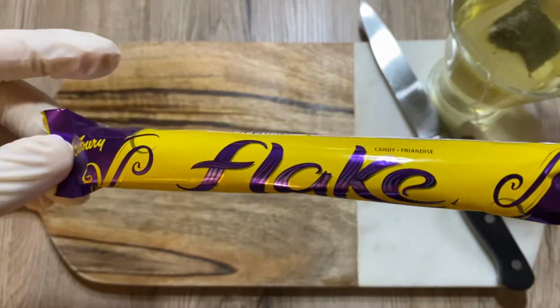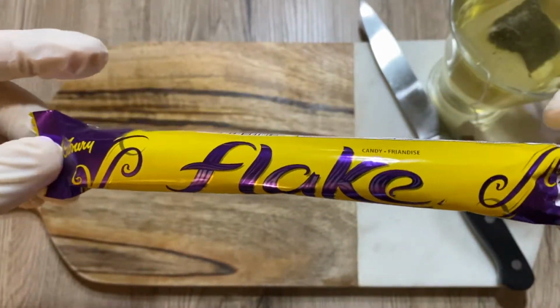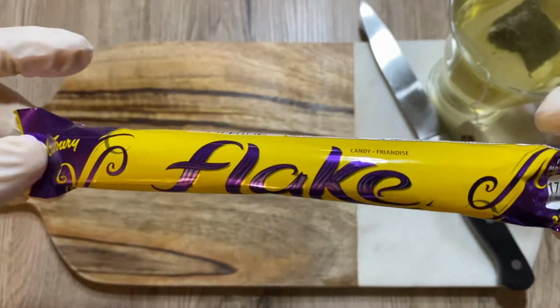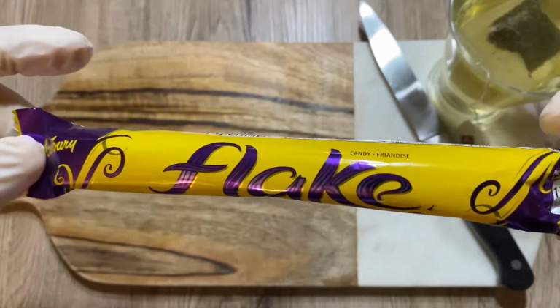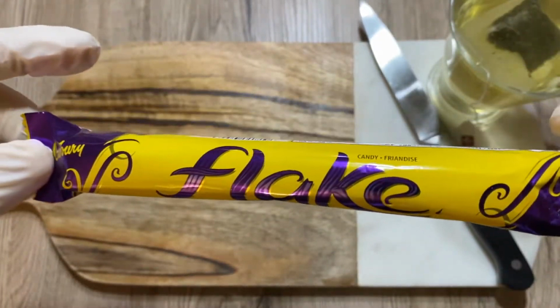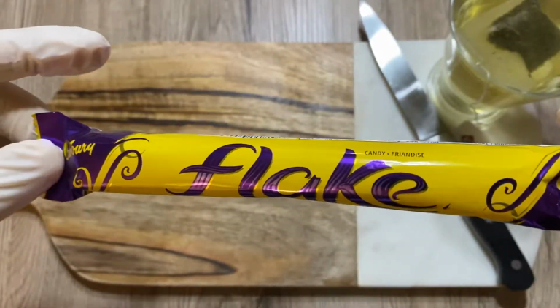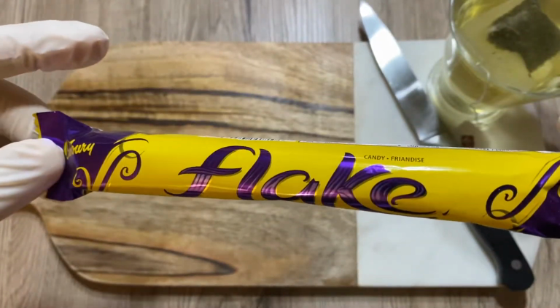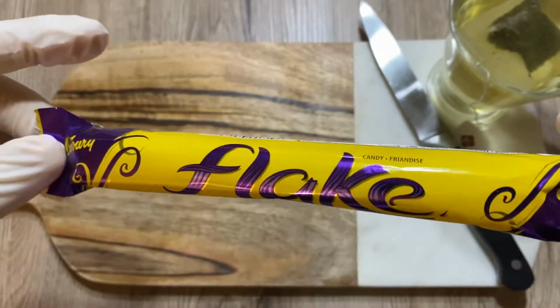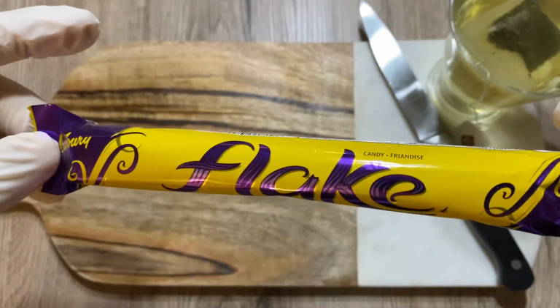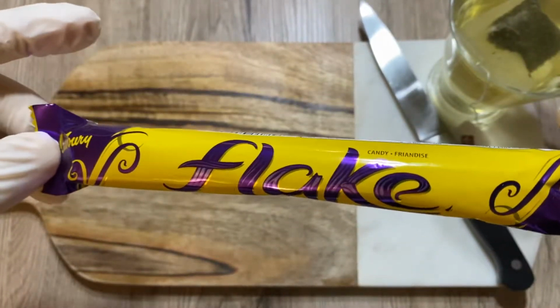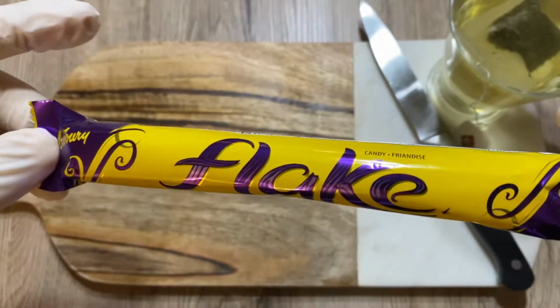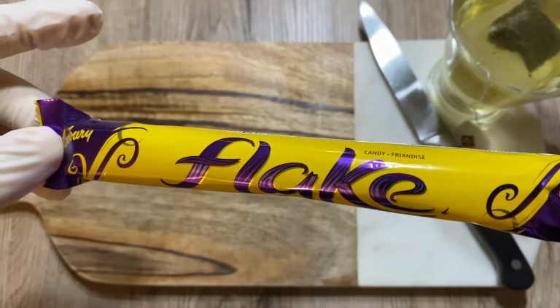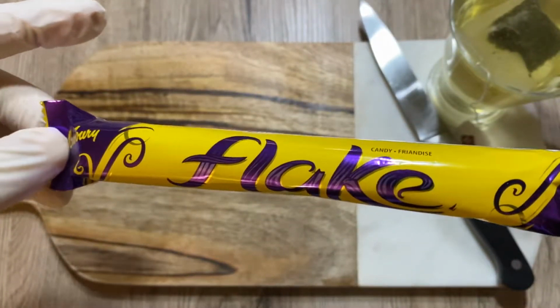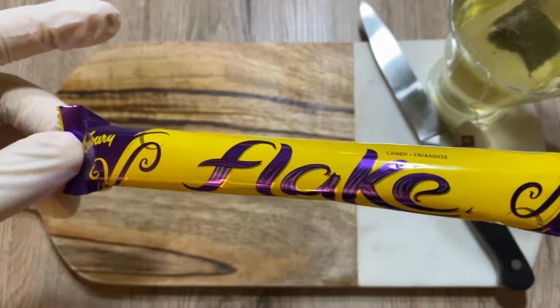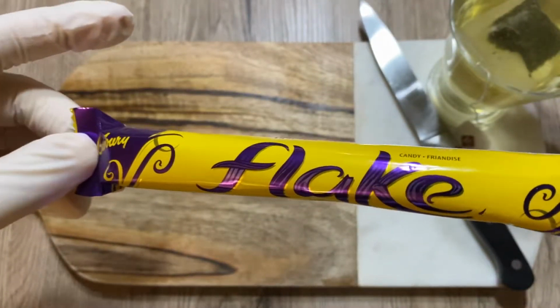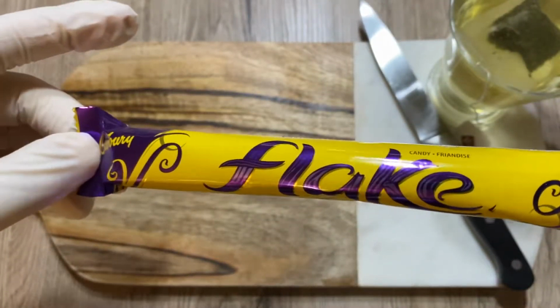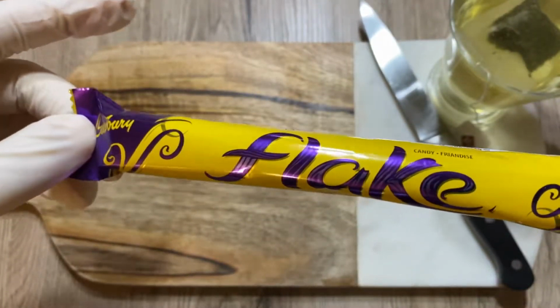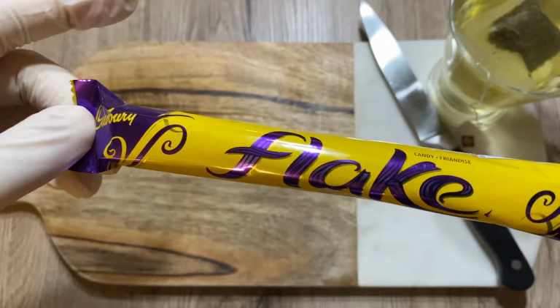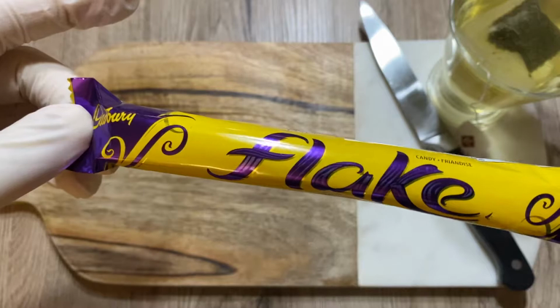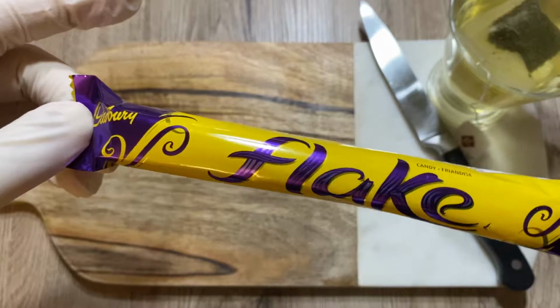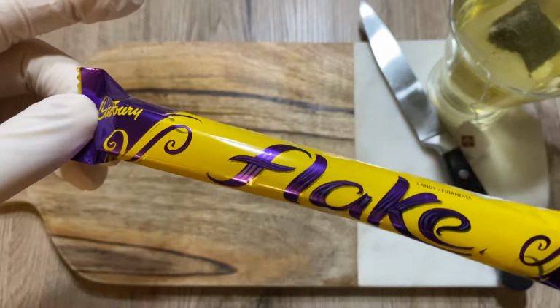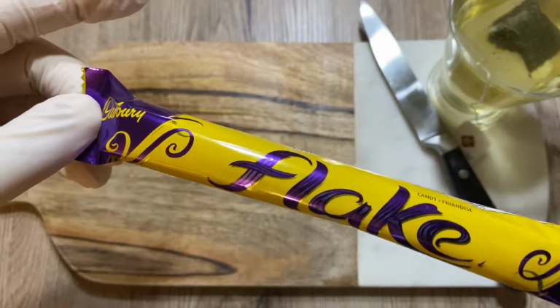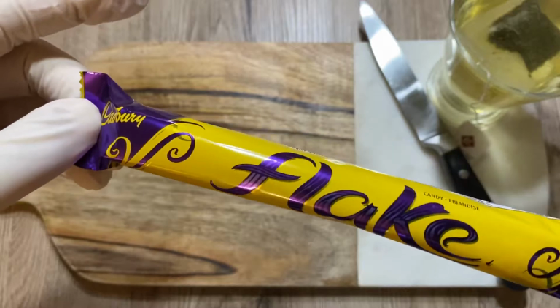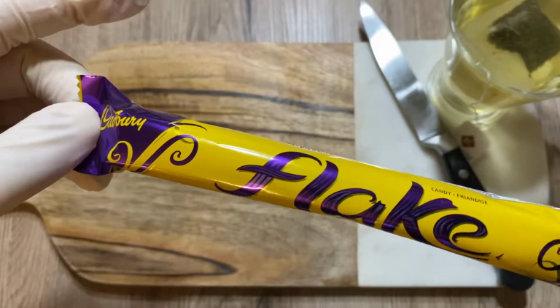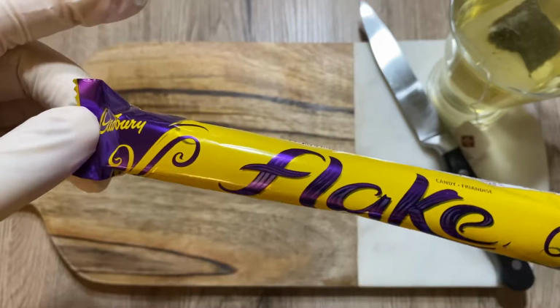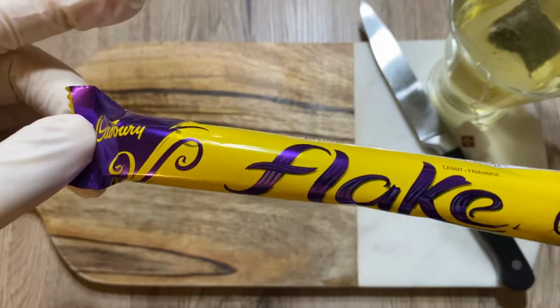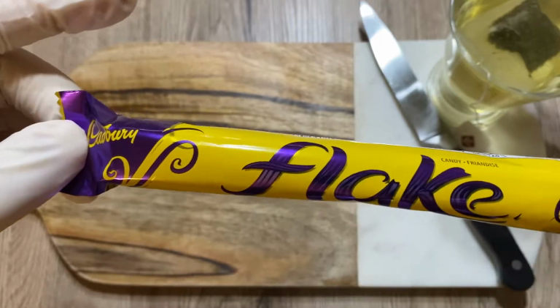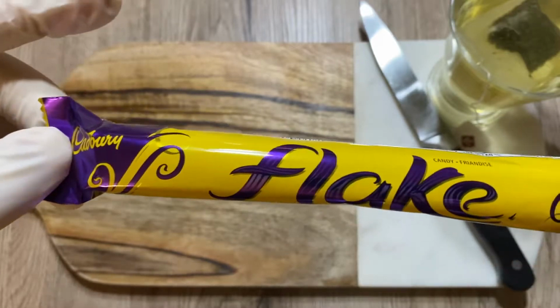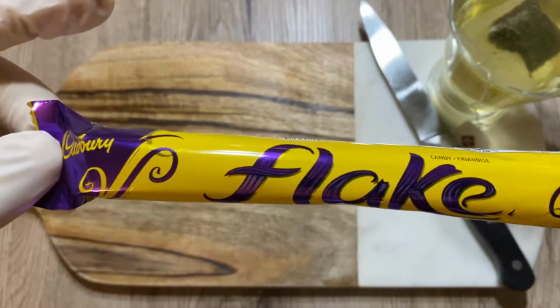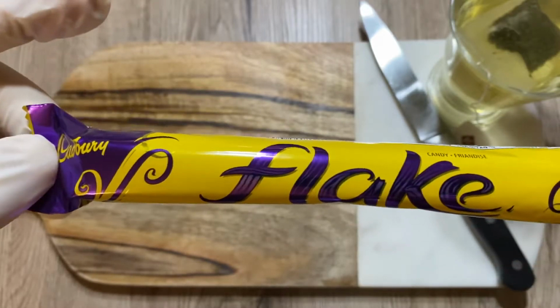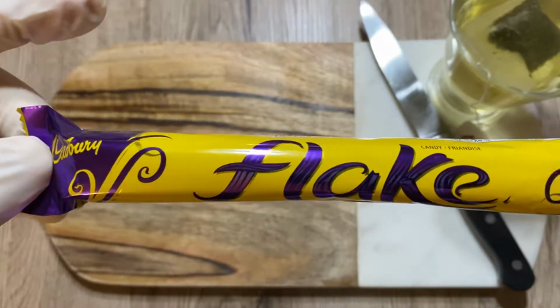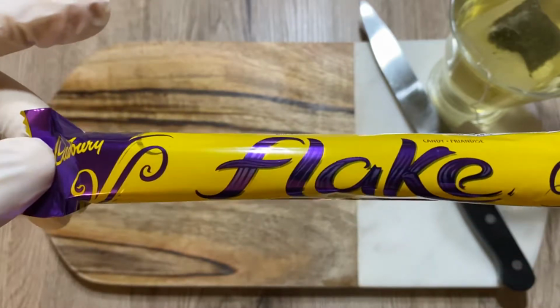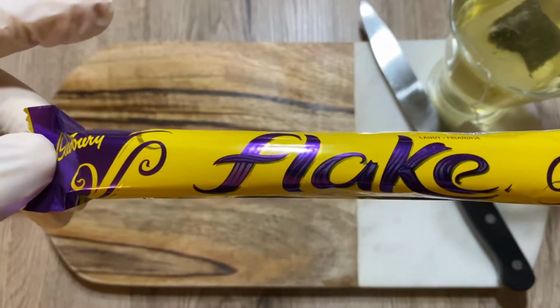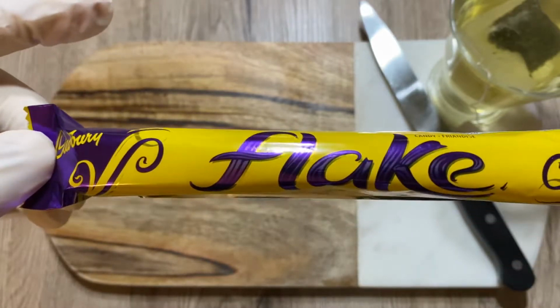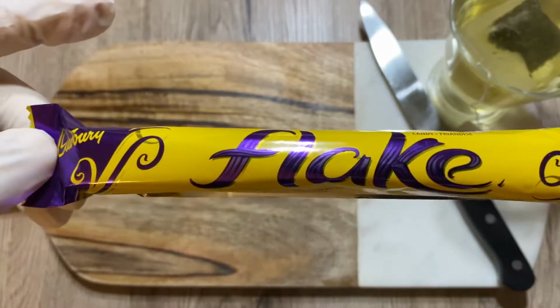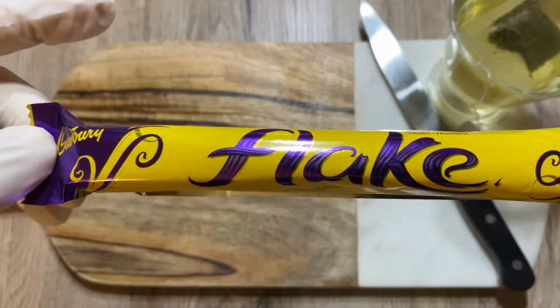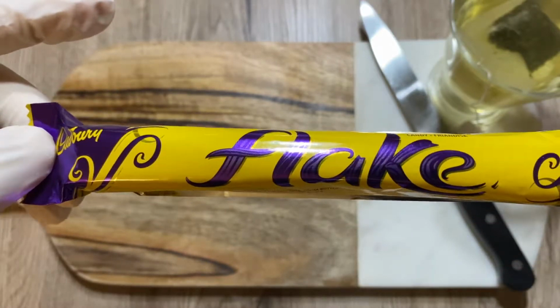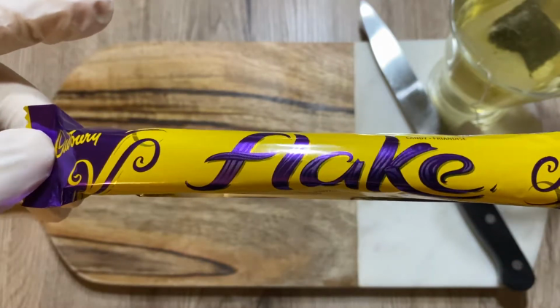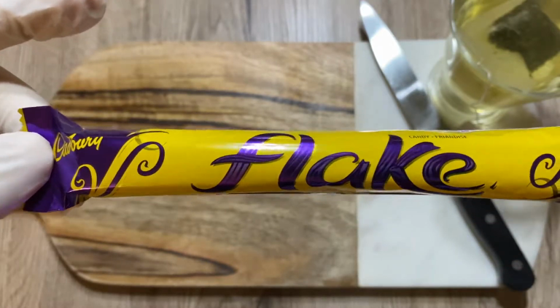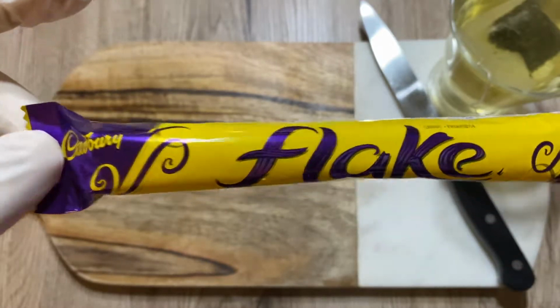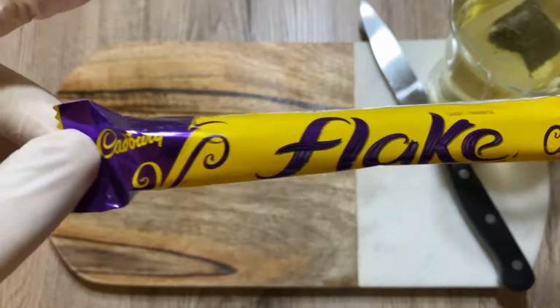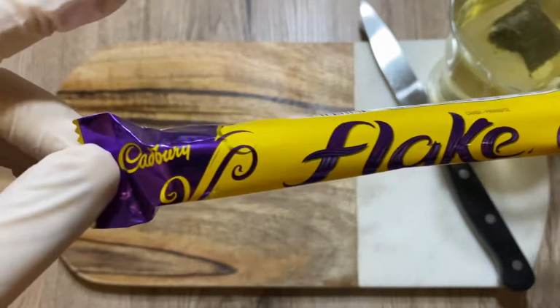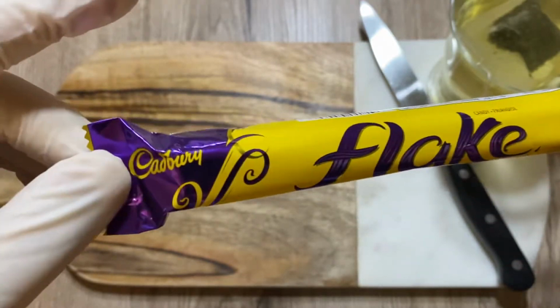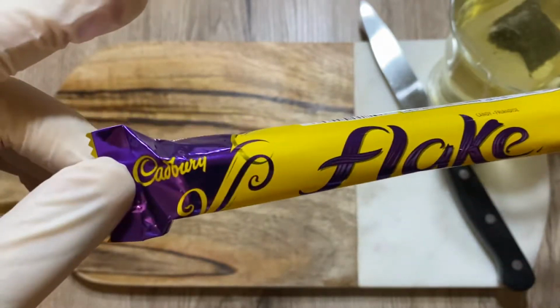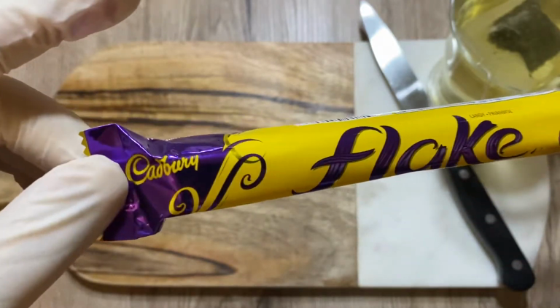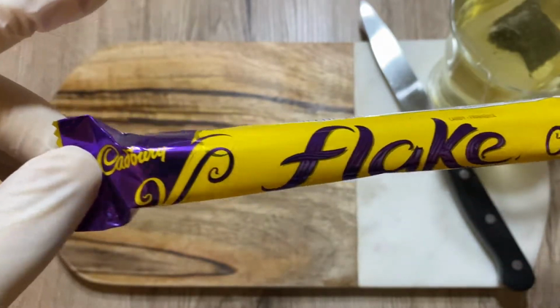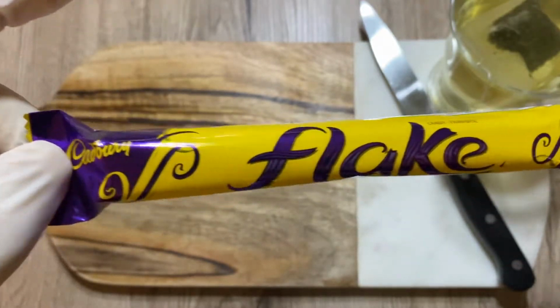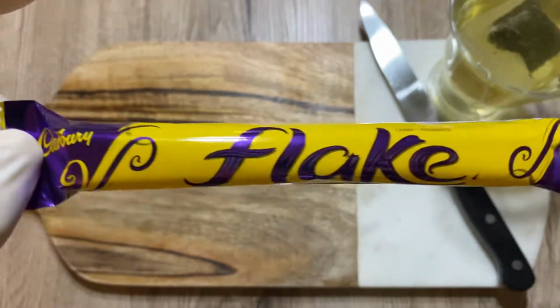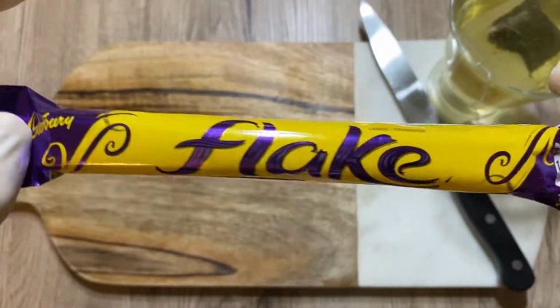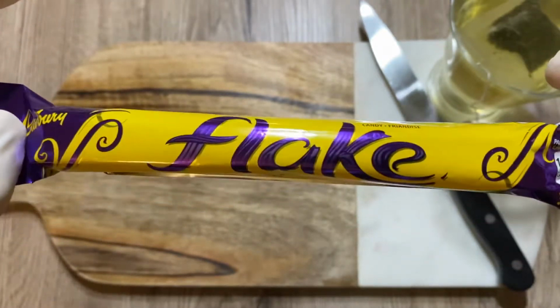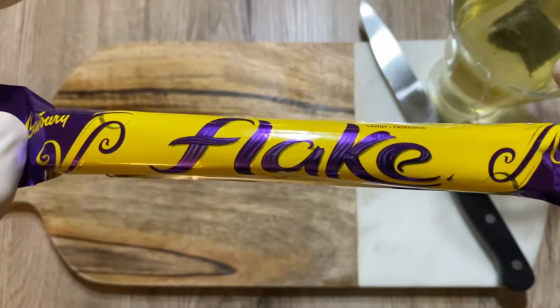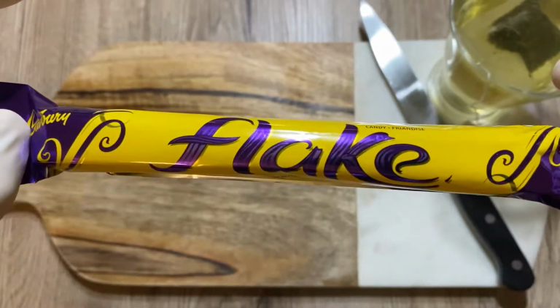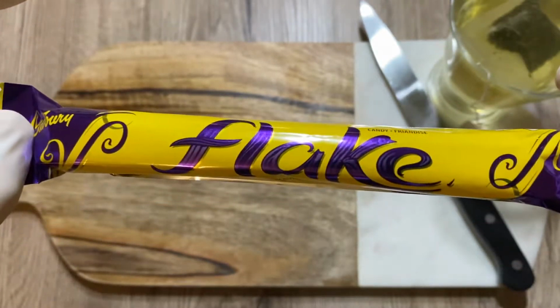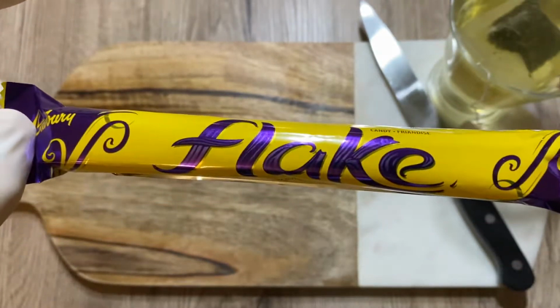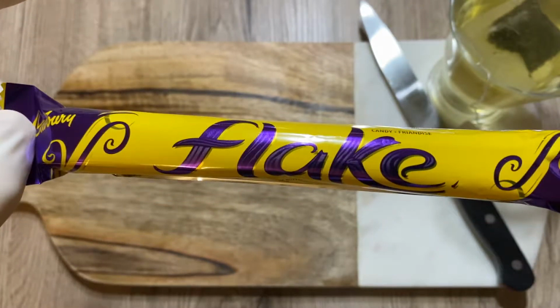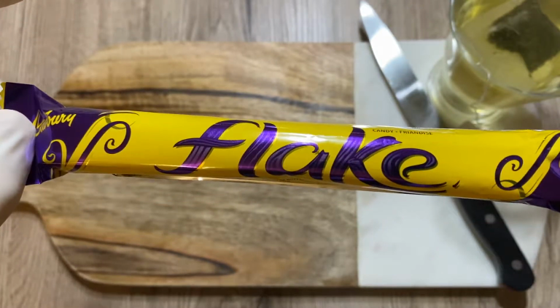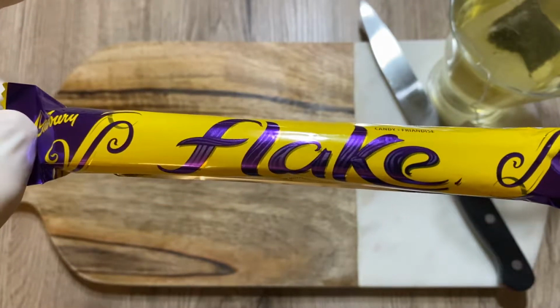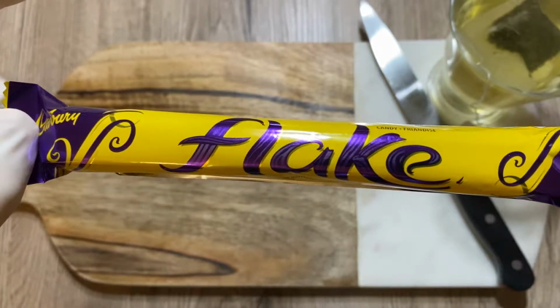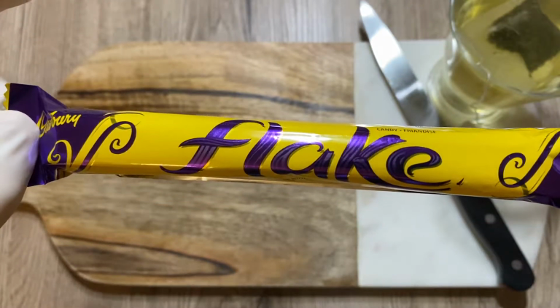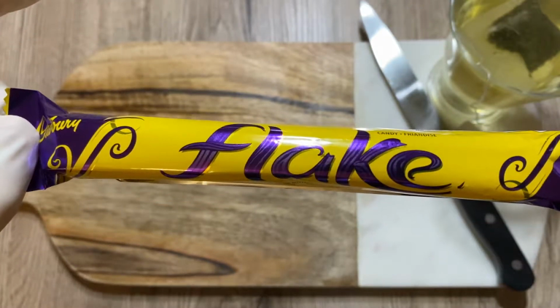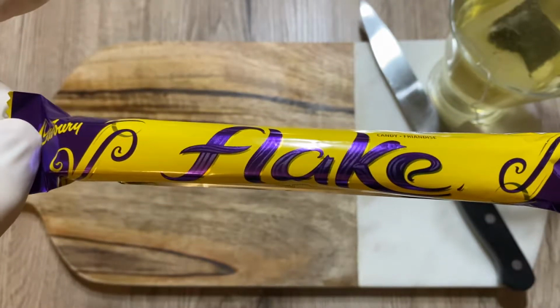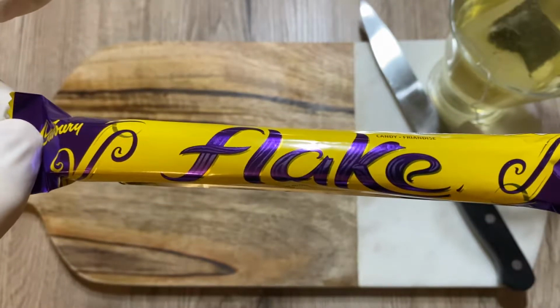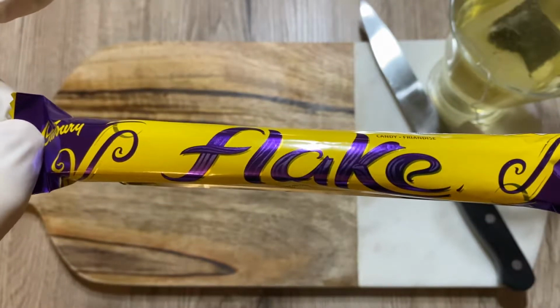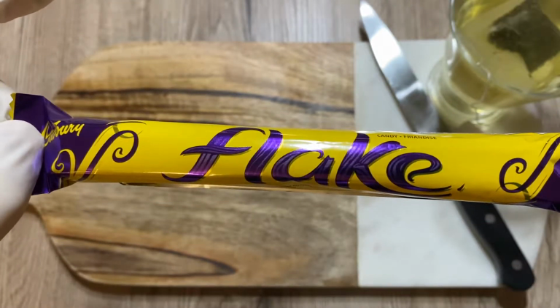Hello Candy Lovers! Today I will inspect Cadbury Flake. Enjoy!